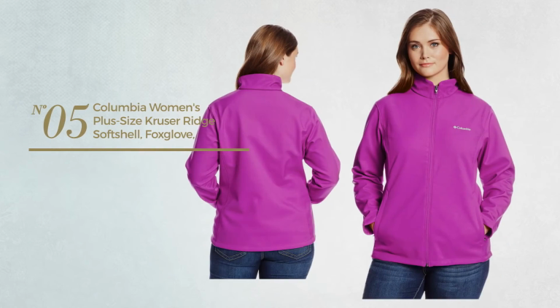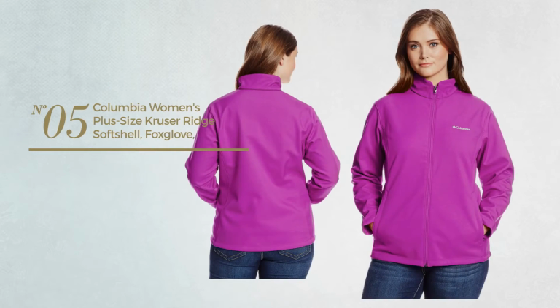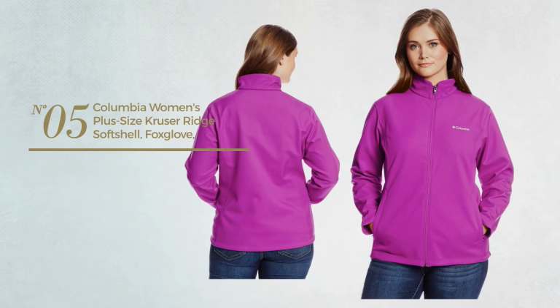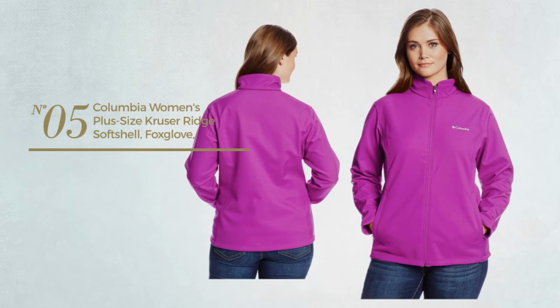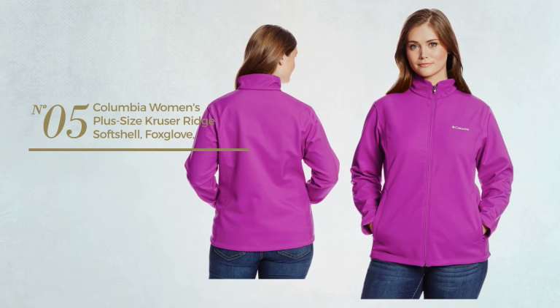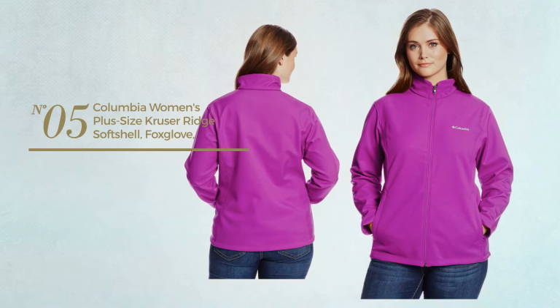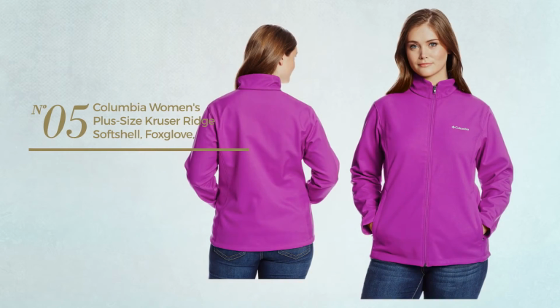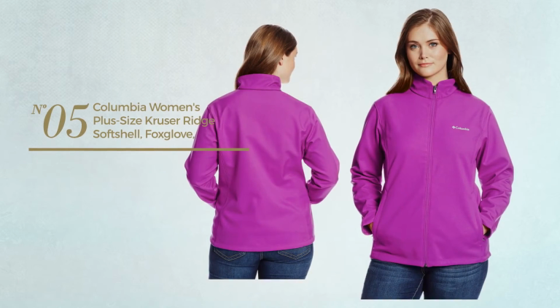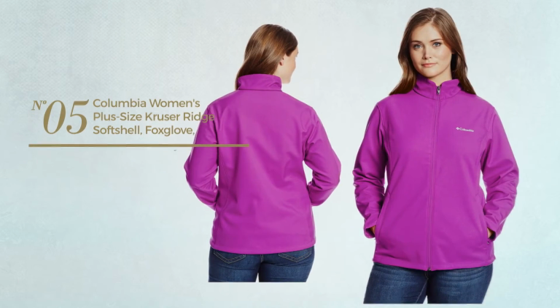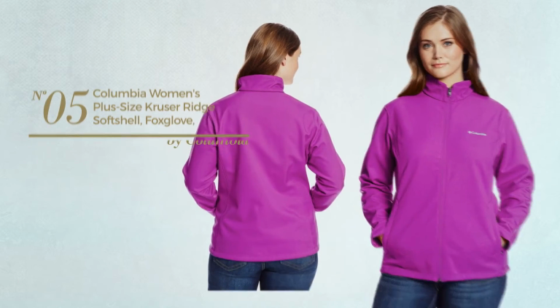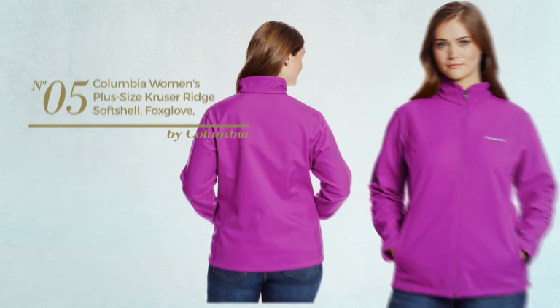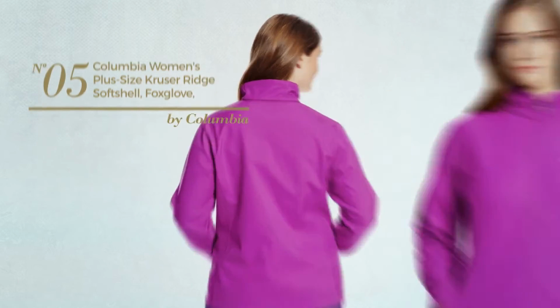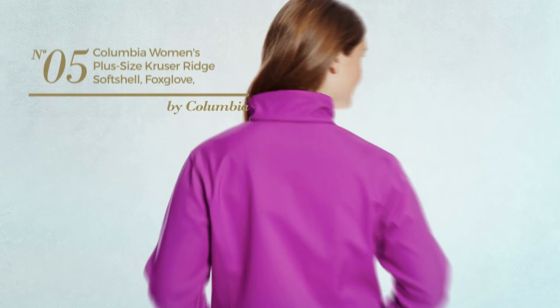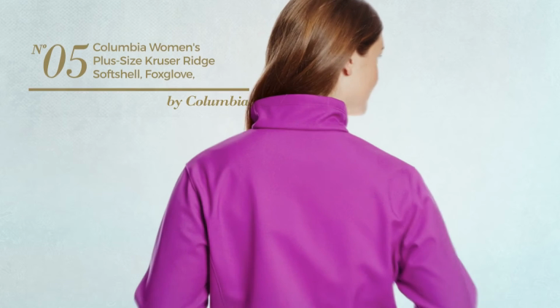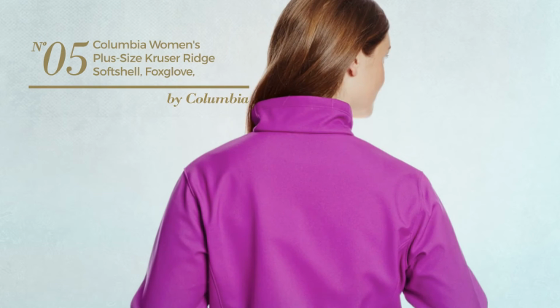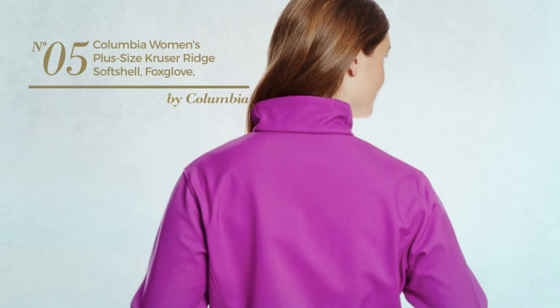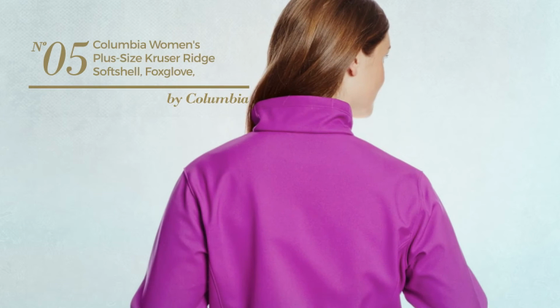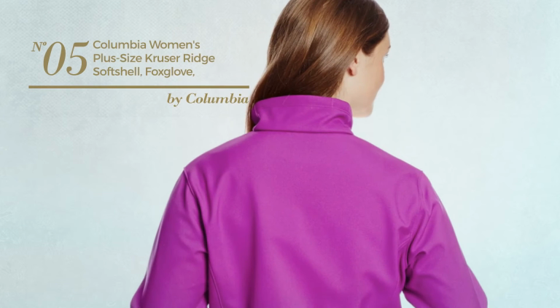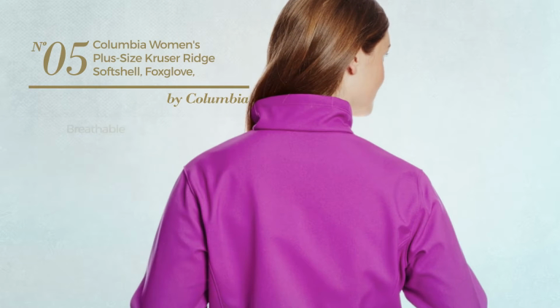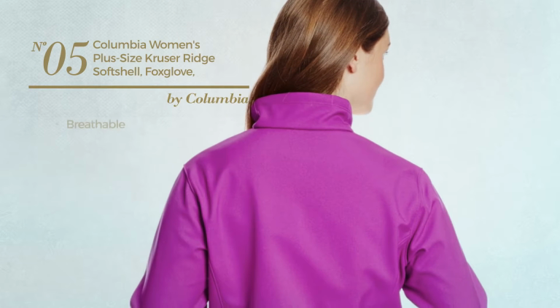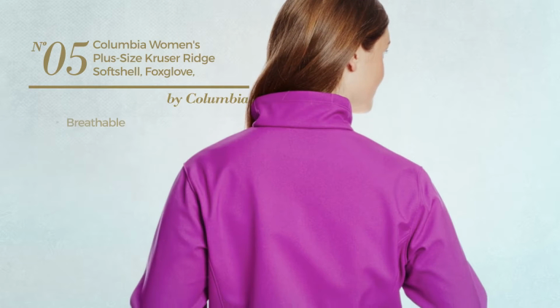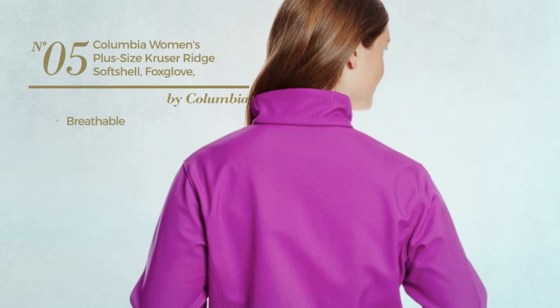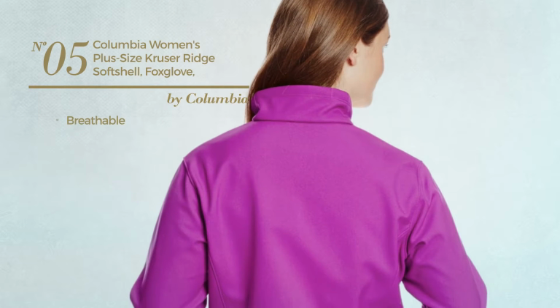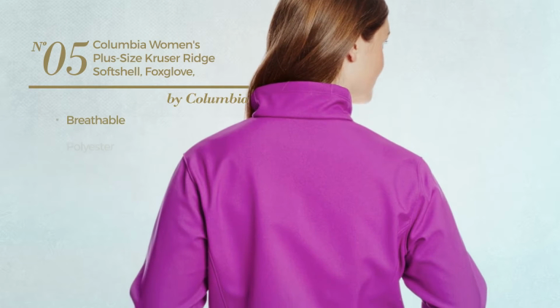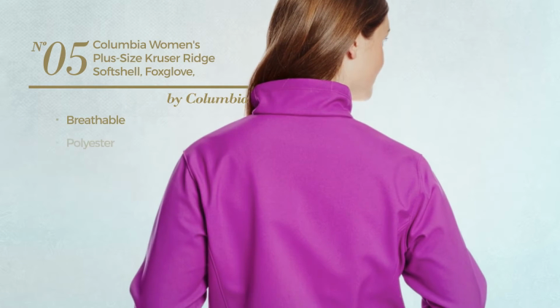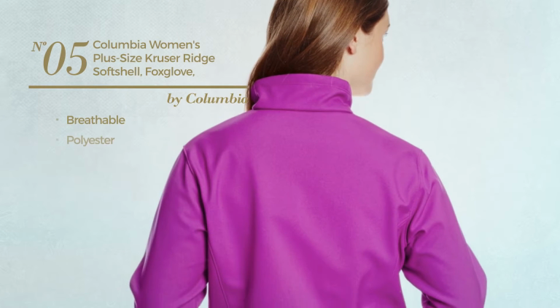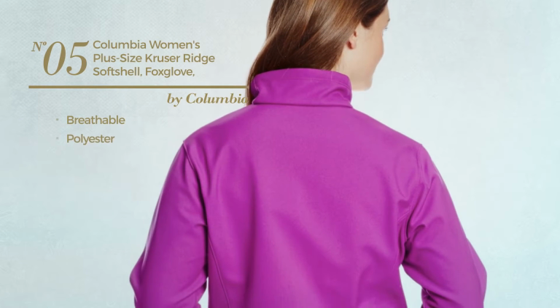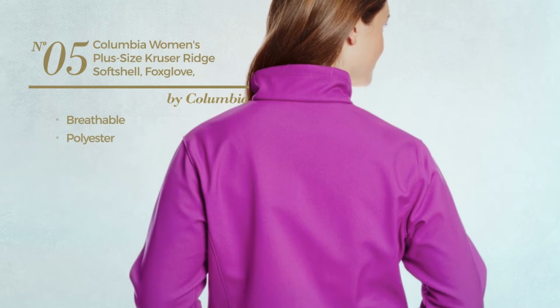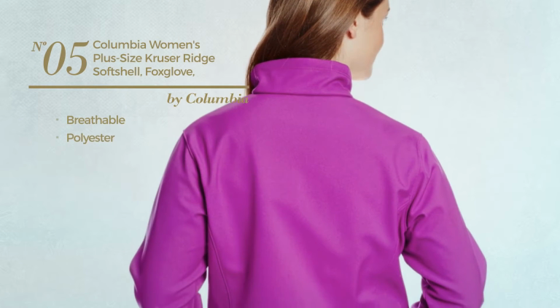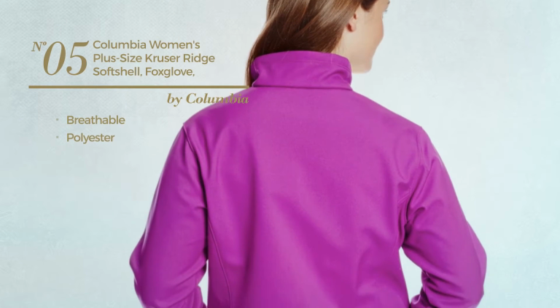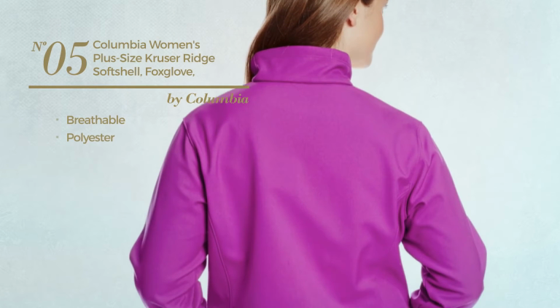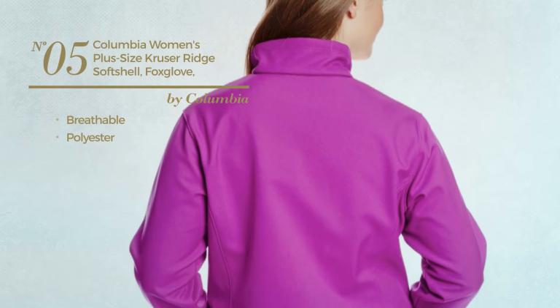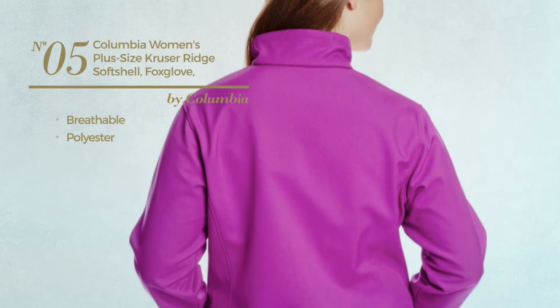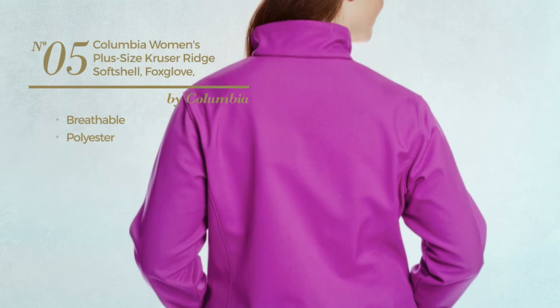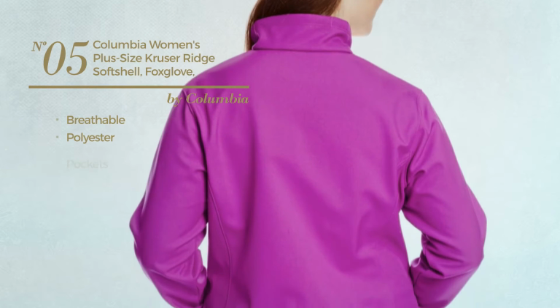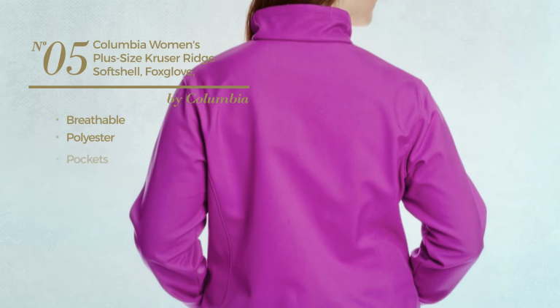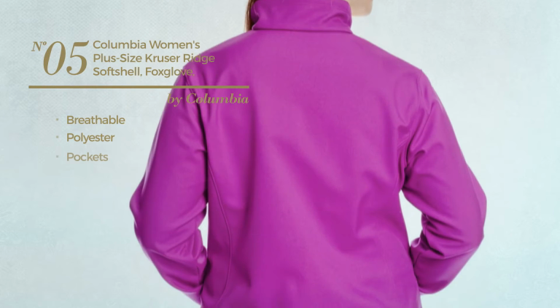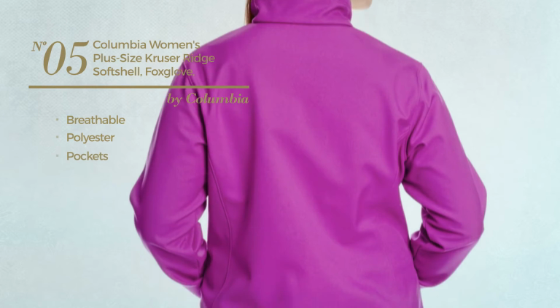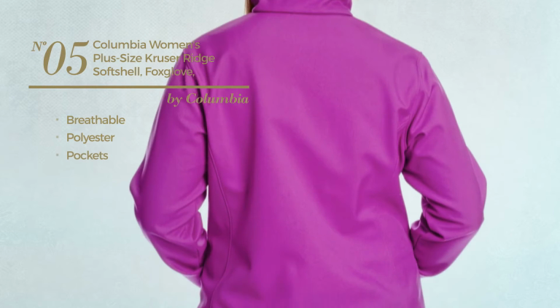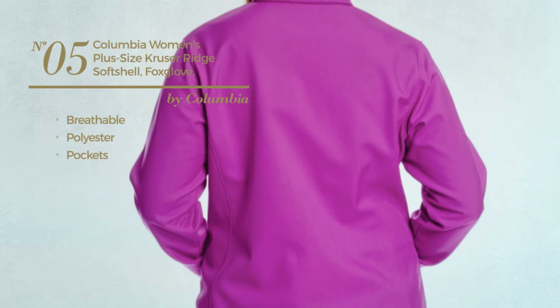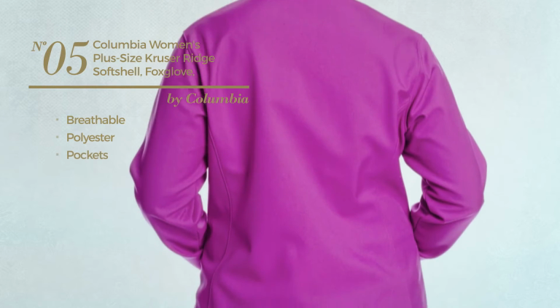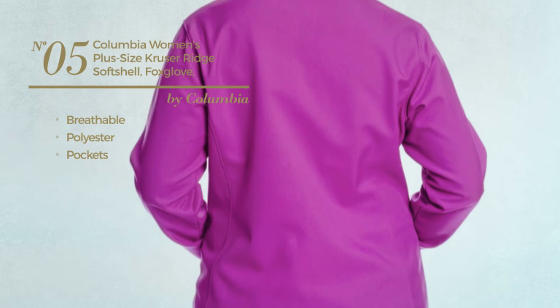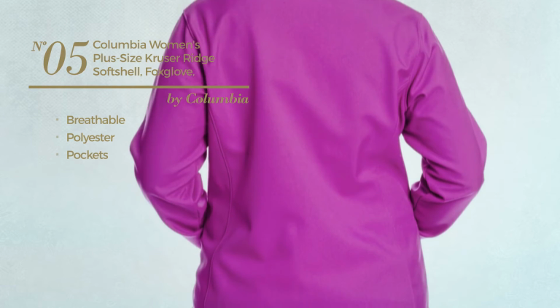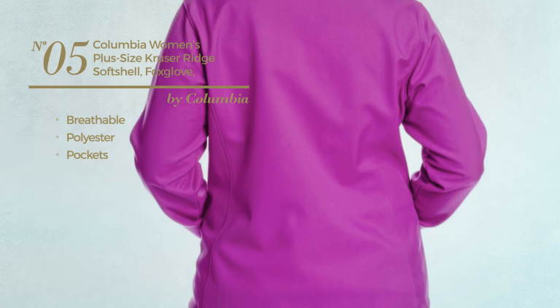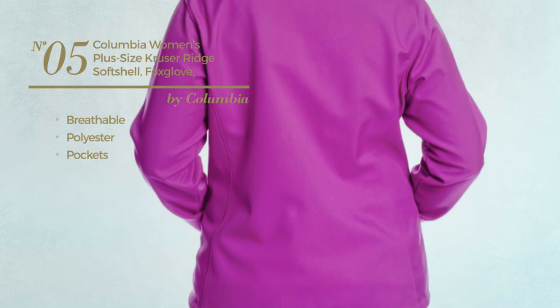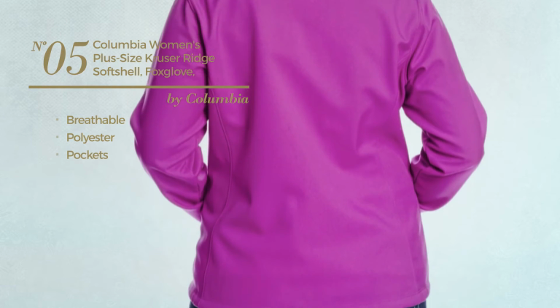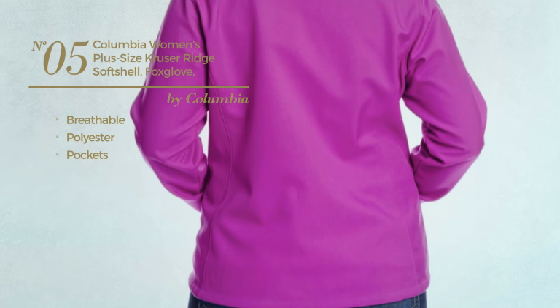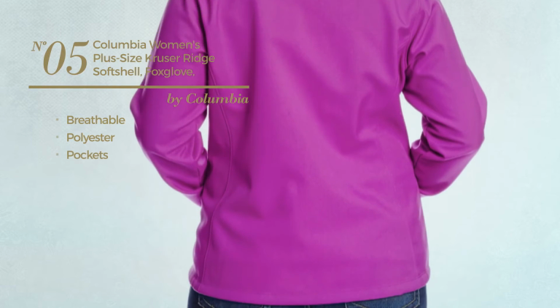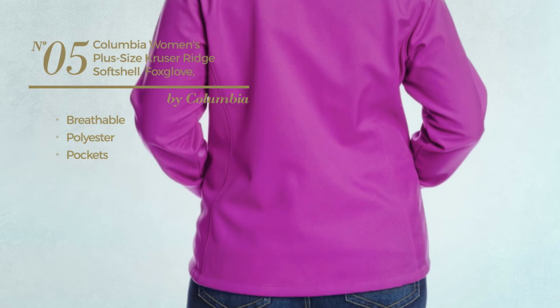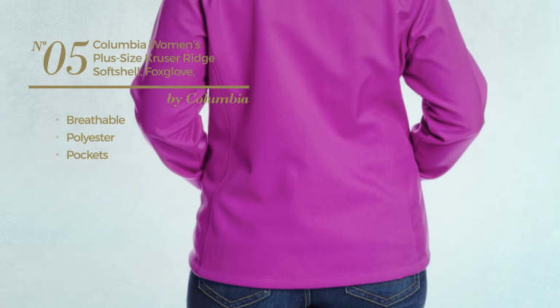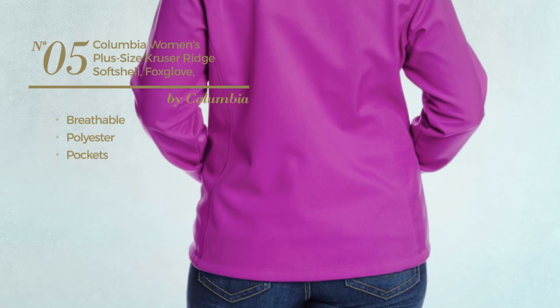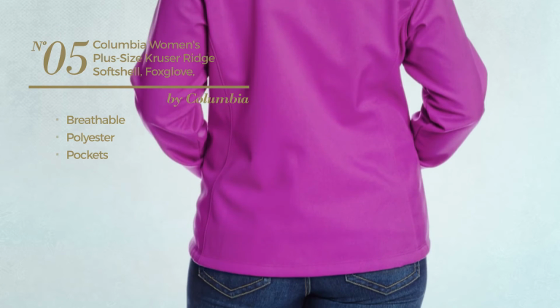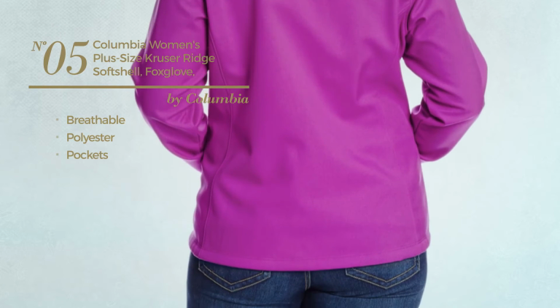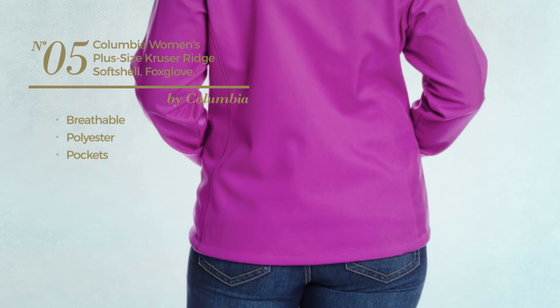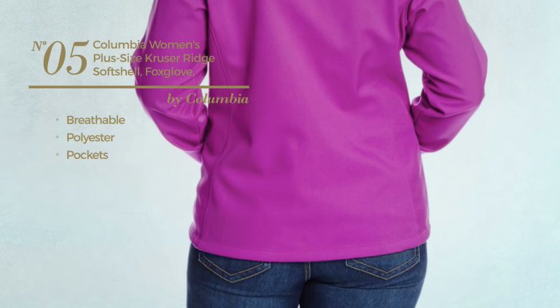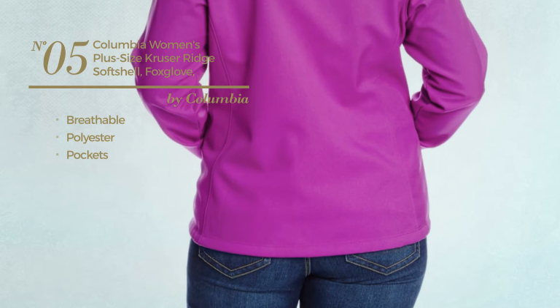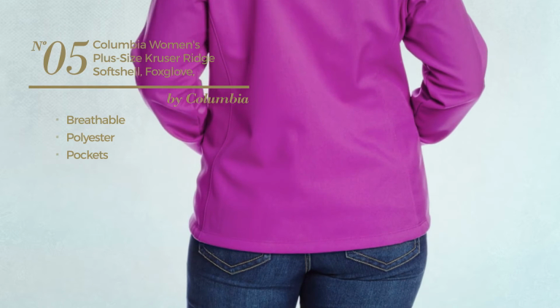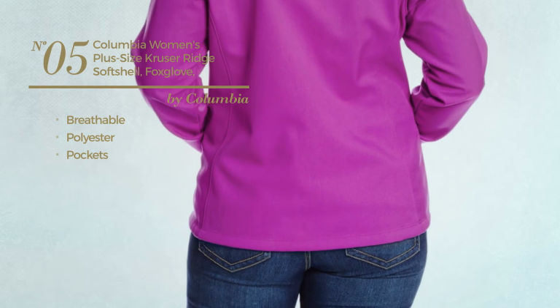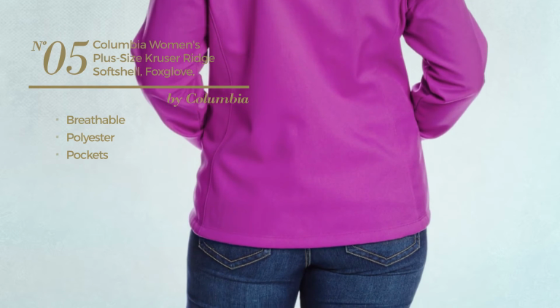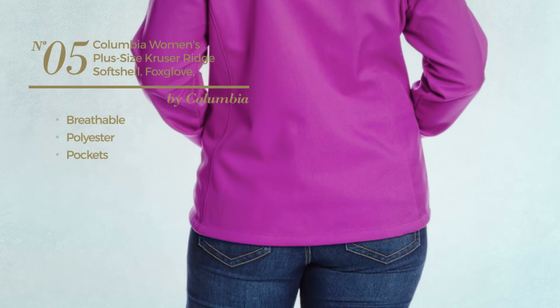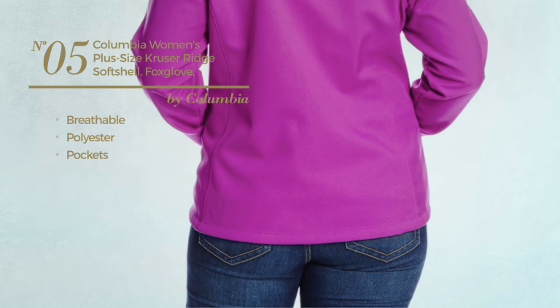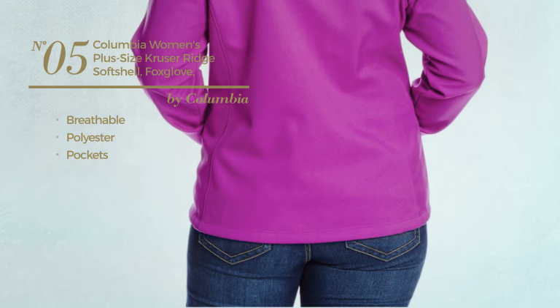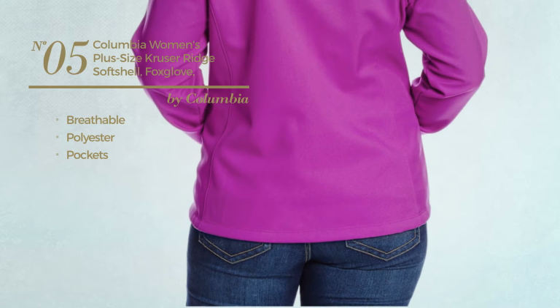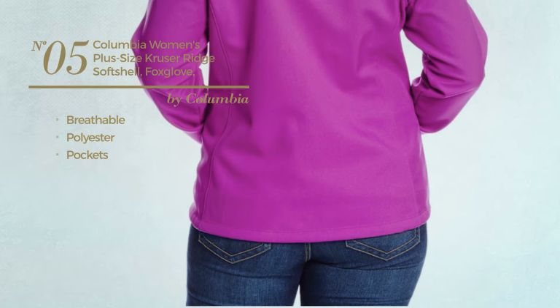Number 5. Made of breathable polyester, with pockets. Number 6. Available in 16 more colors.